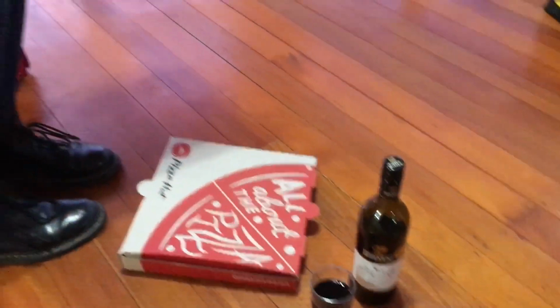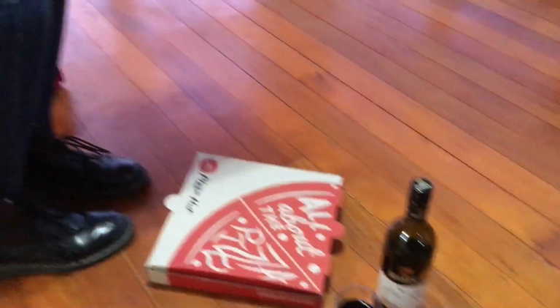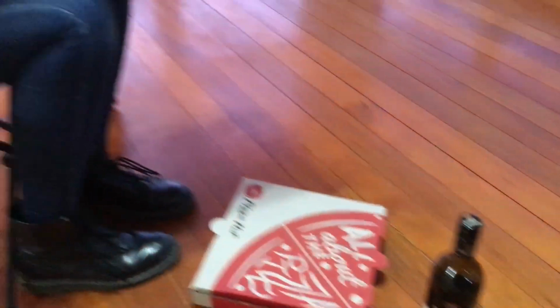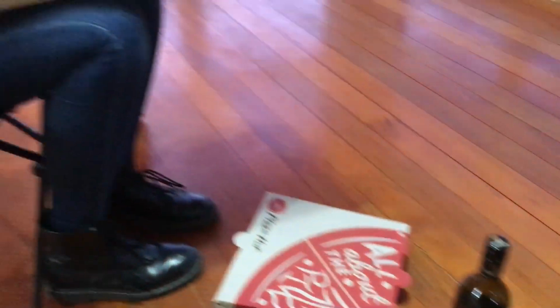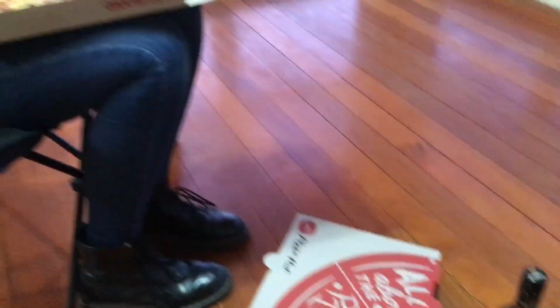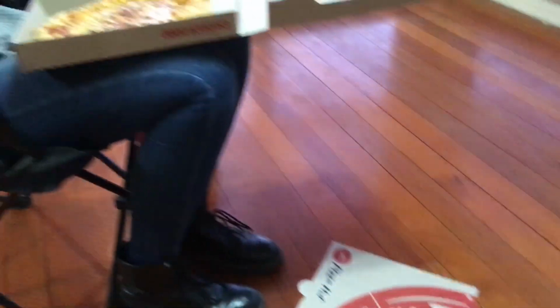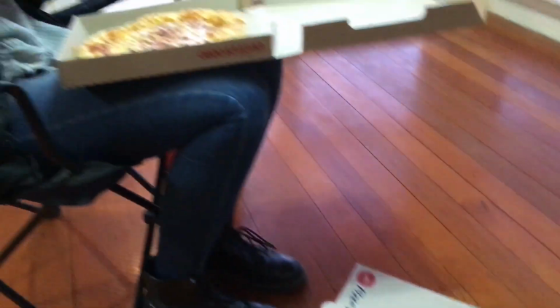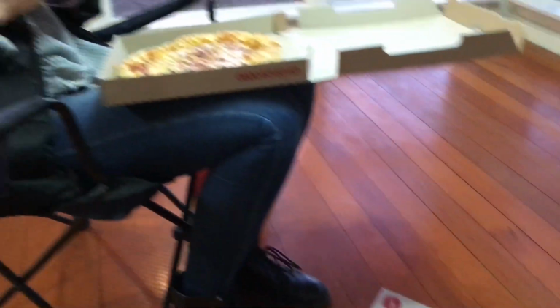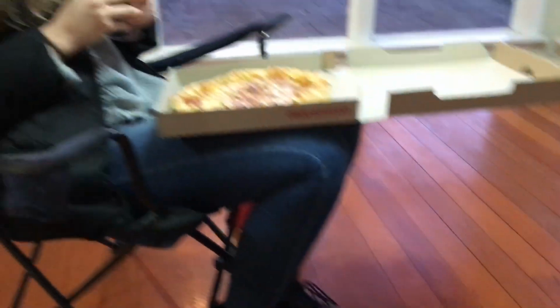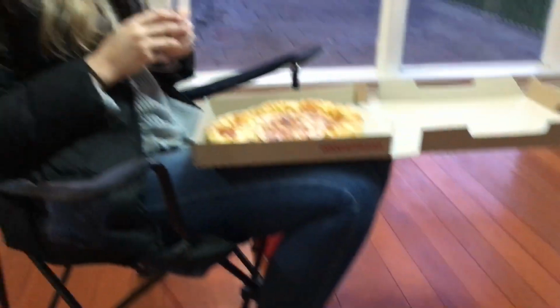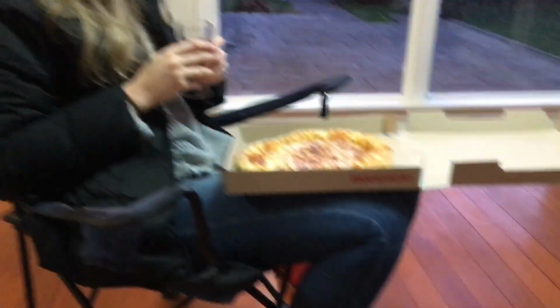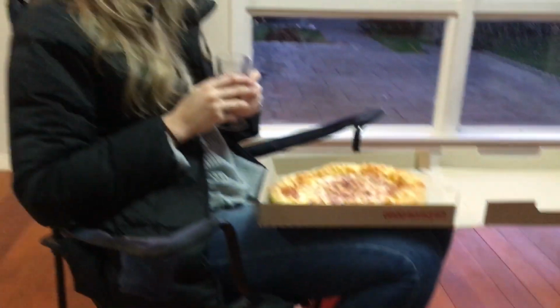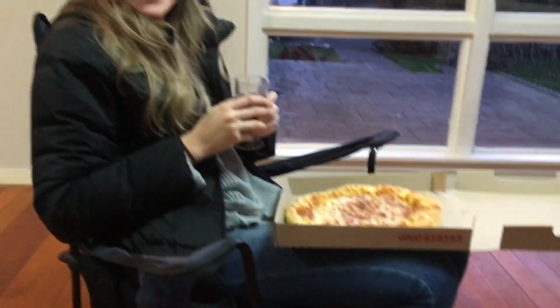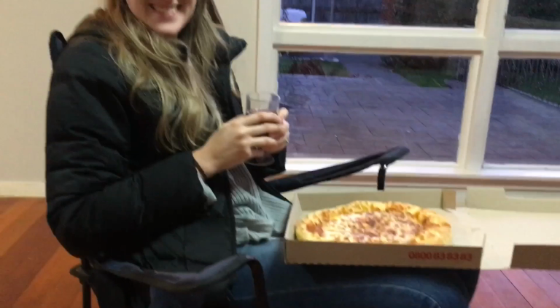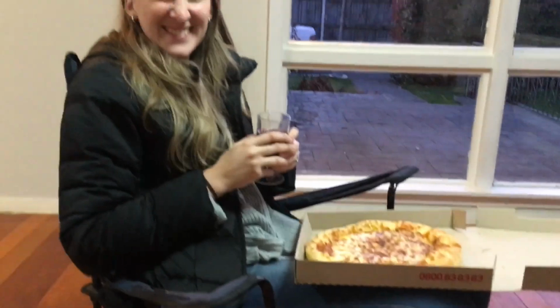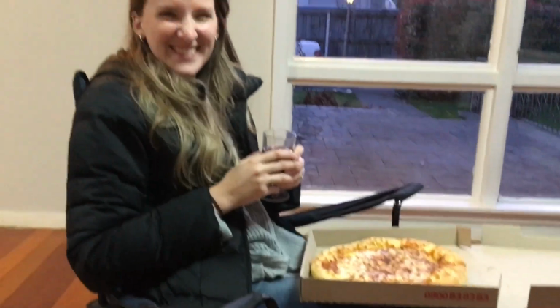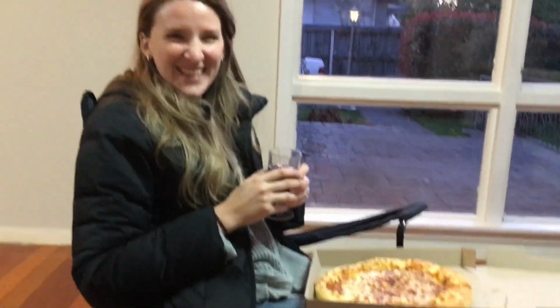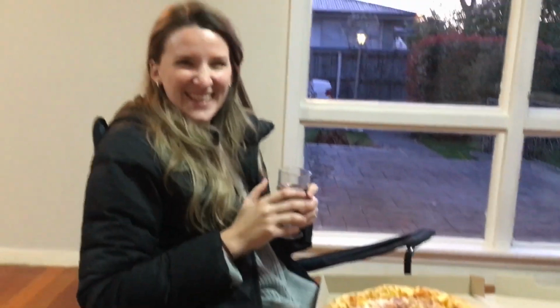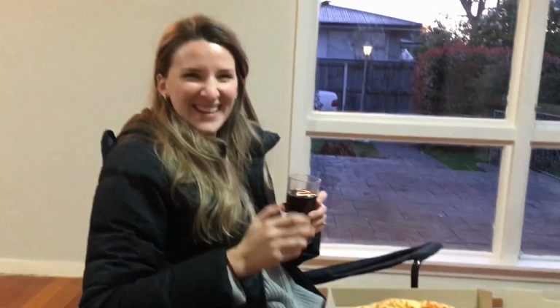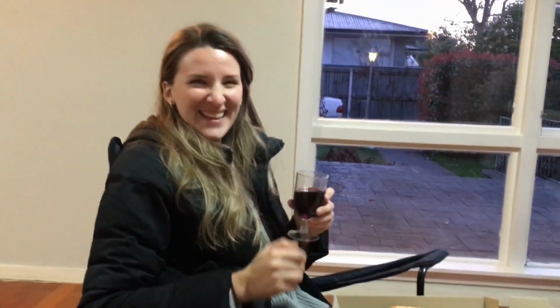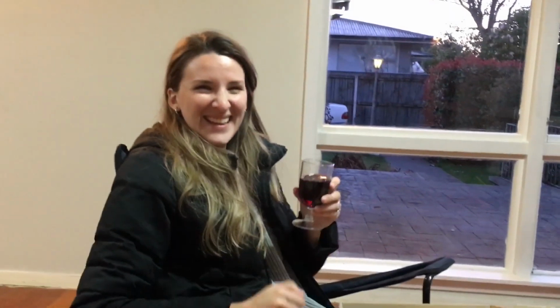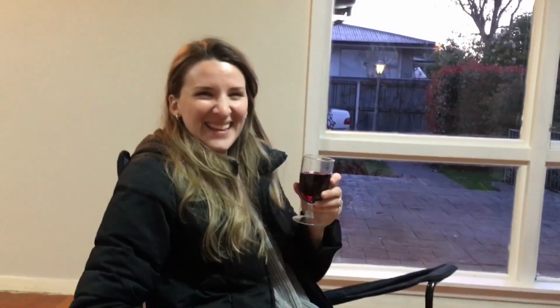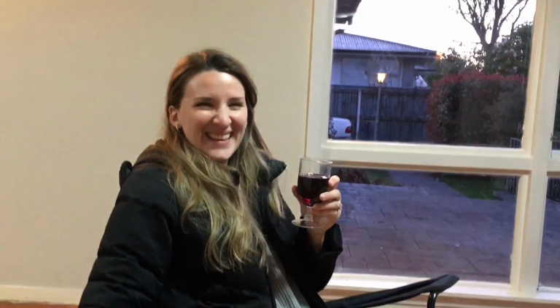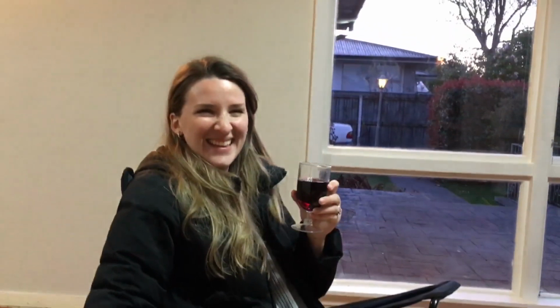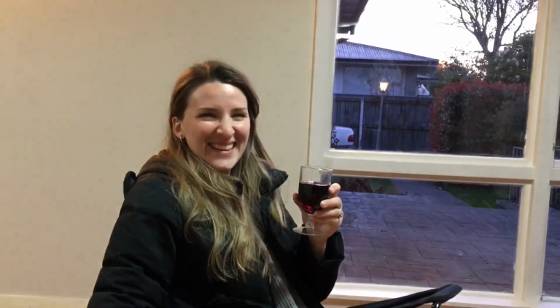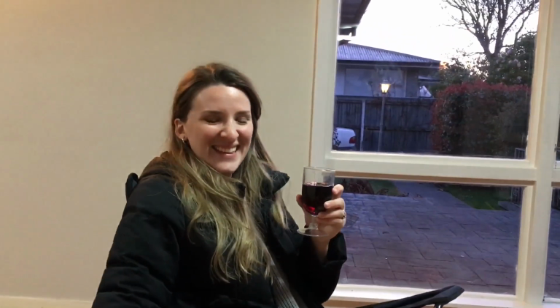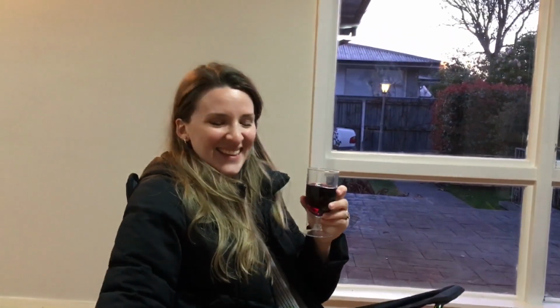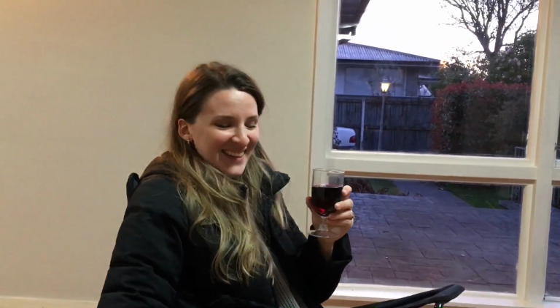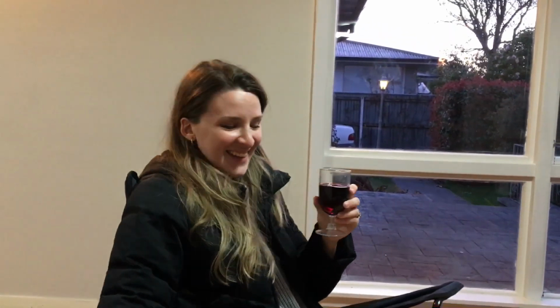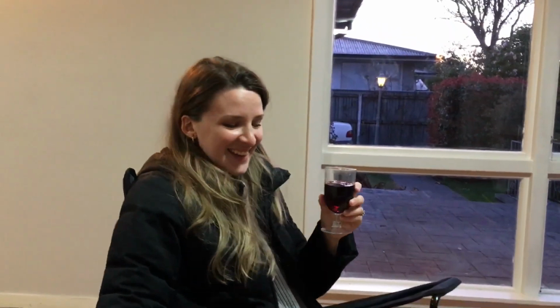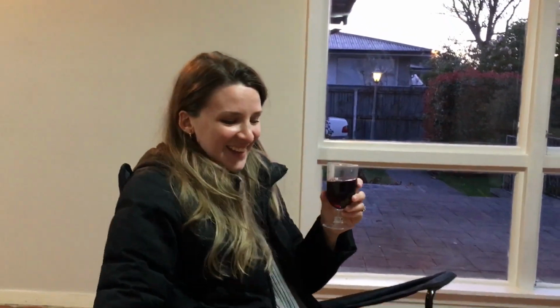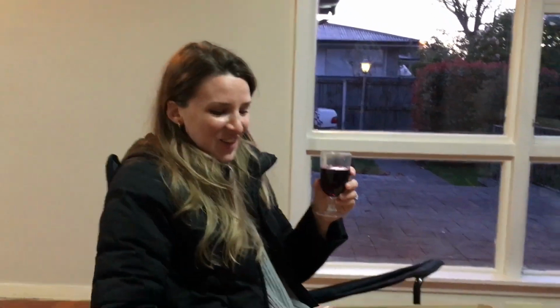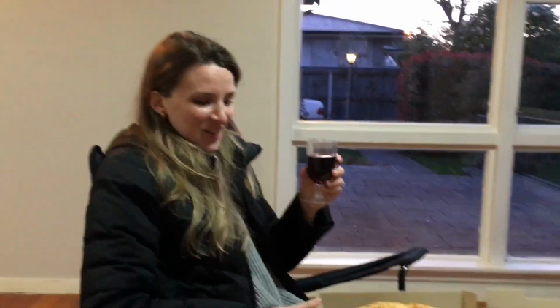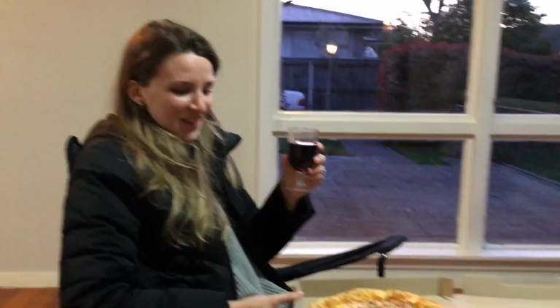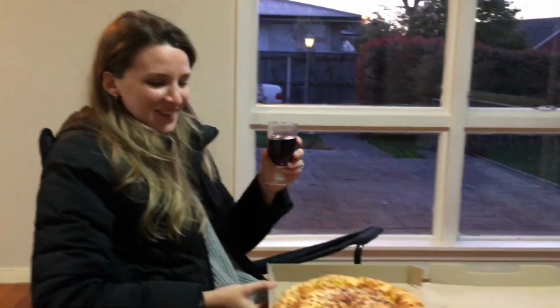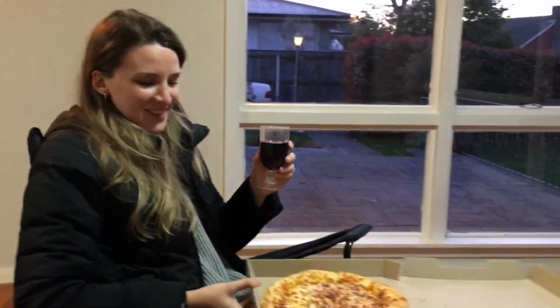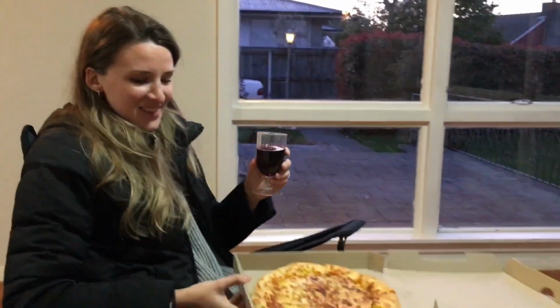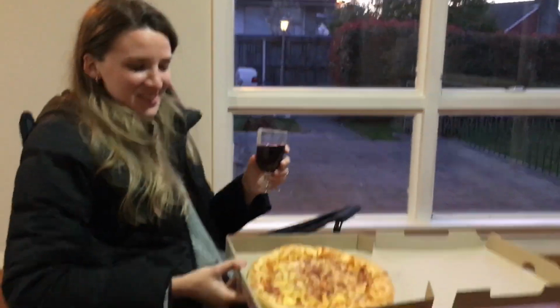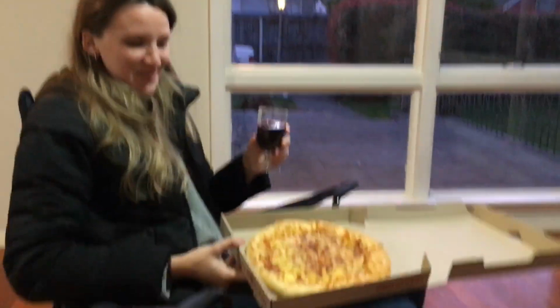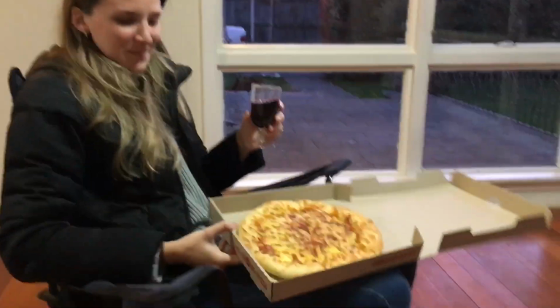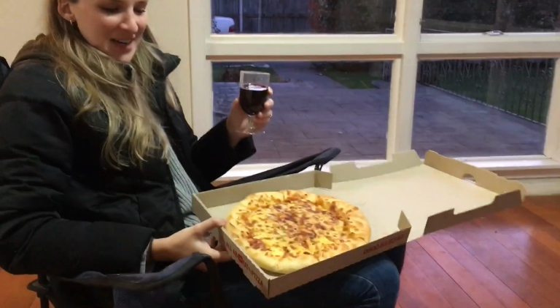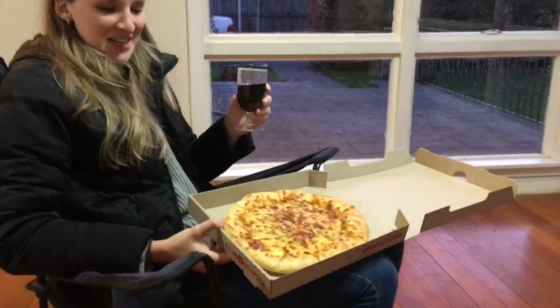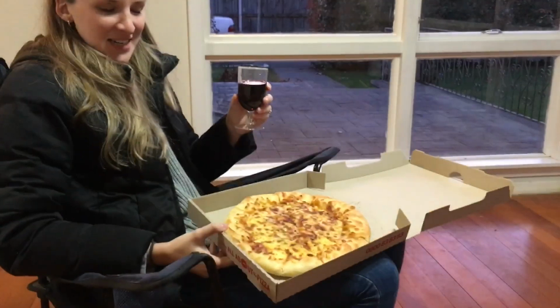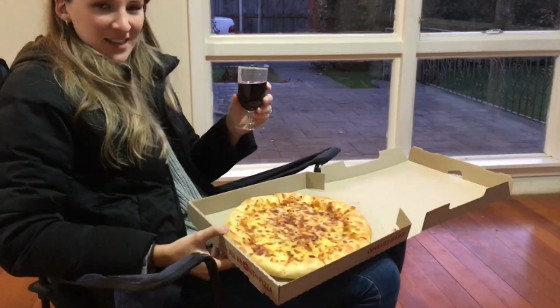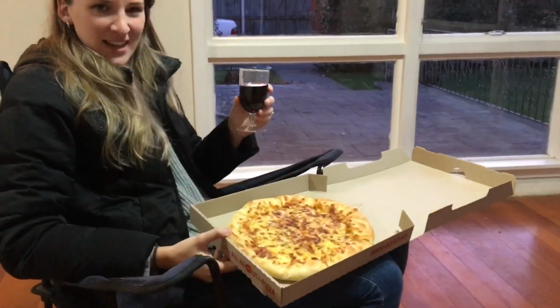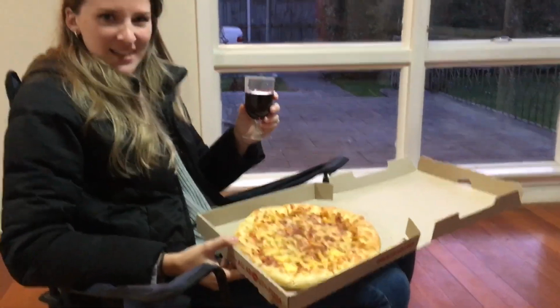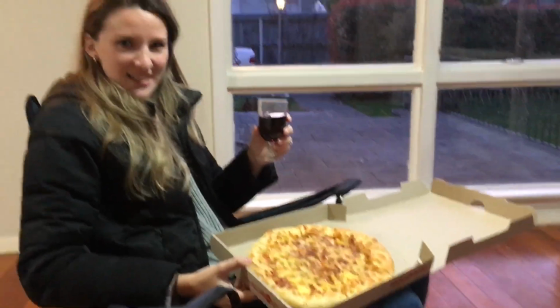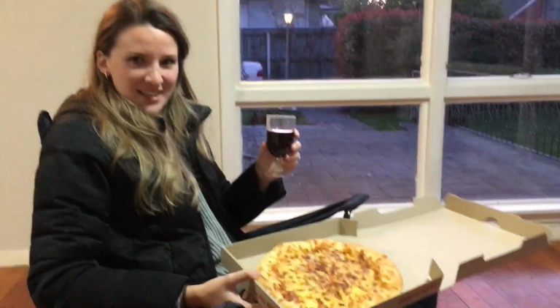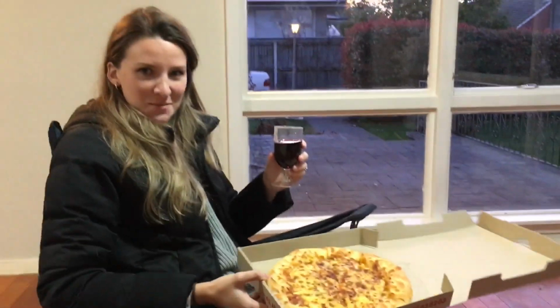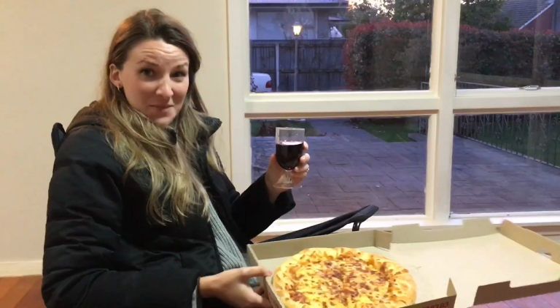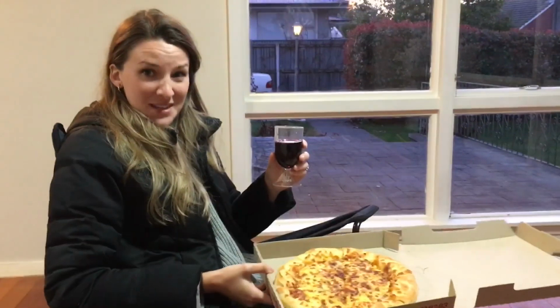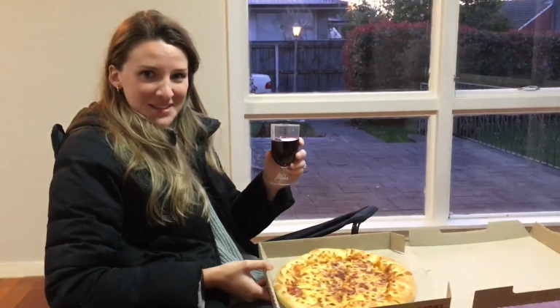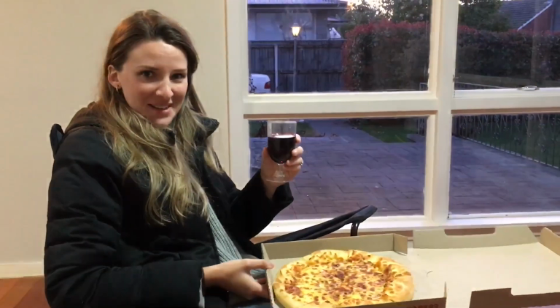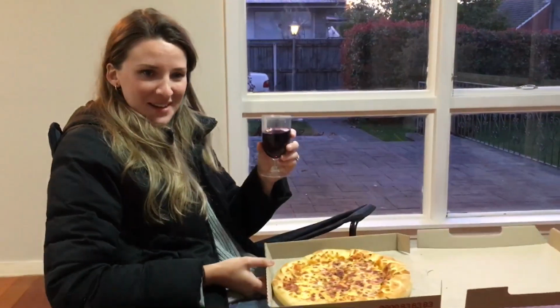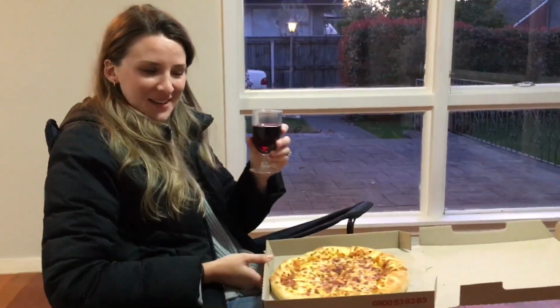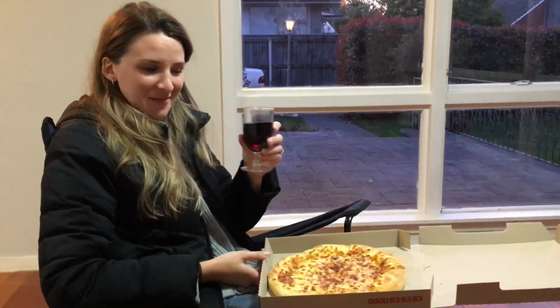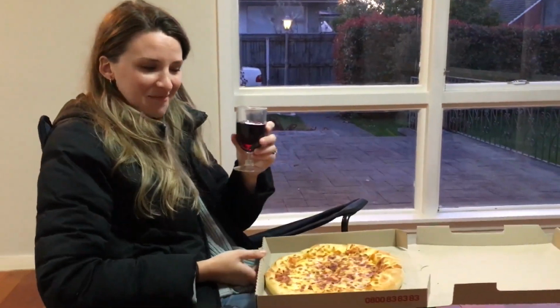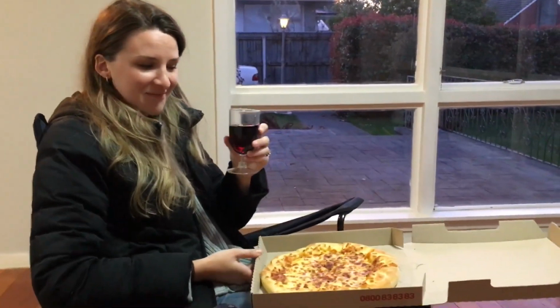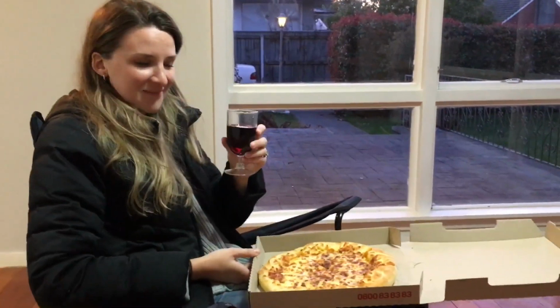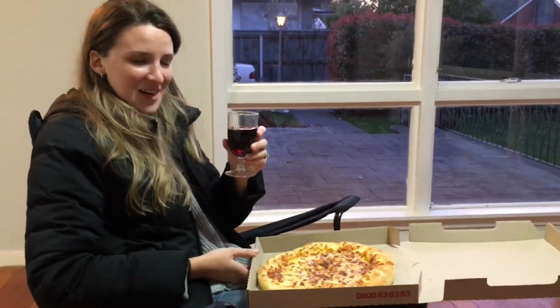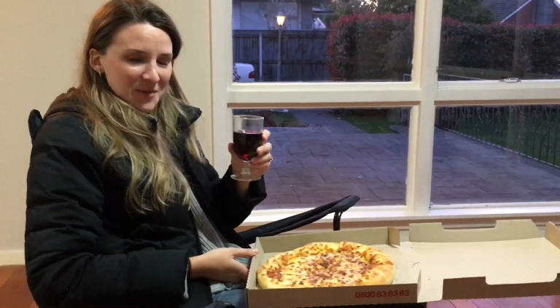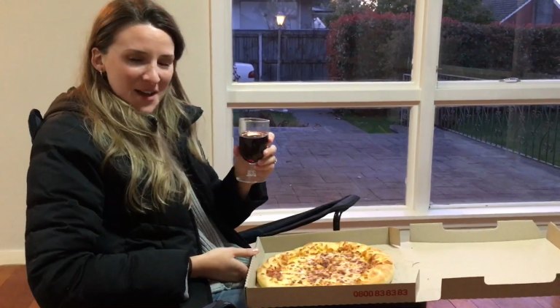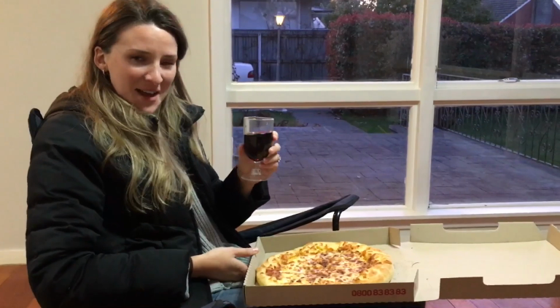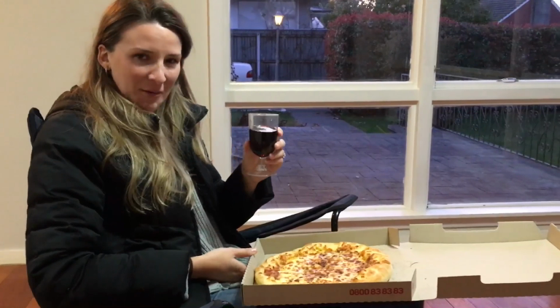Enjoy our first home dinner — it's just mighty classy pizza and red wine.